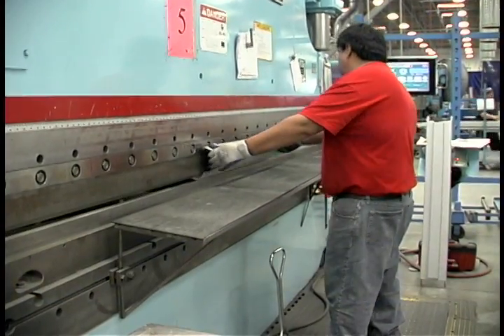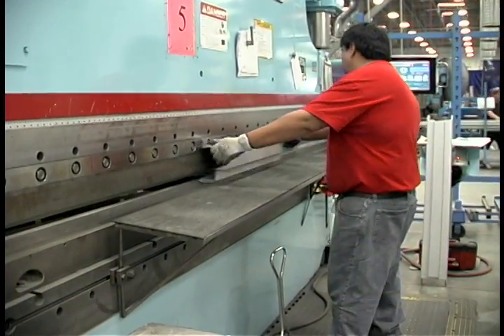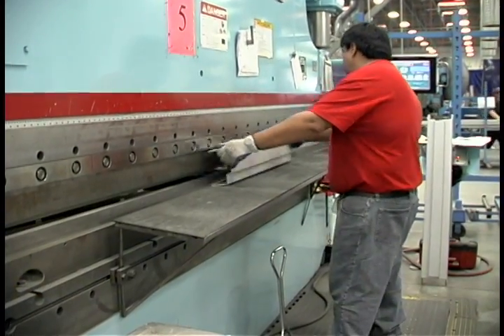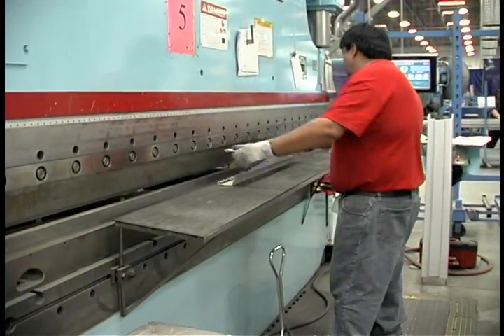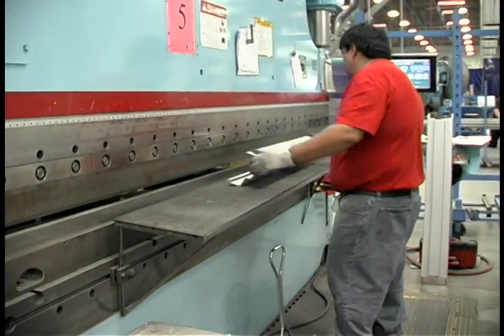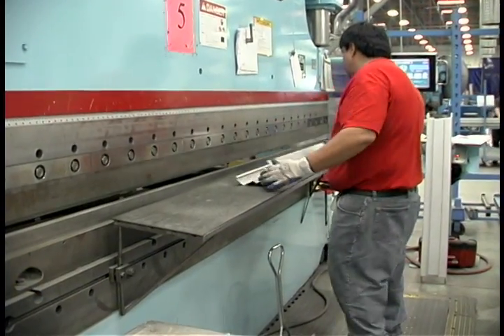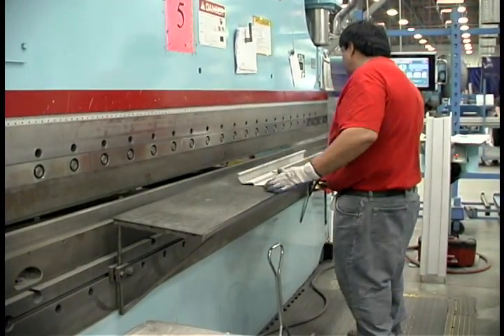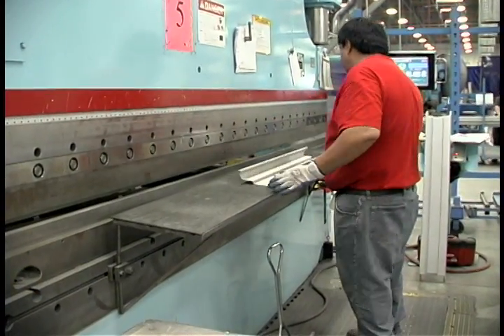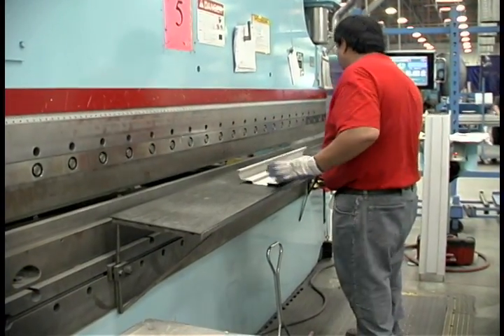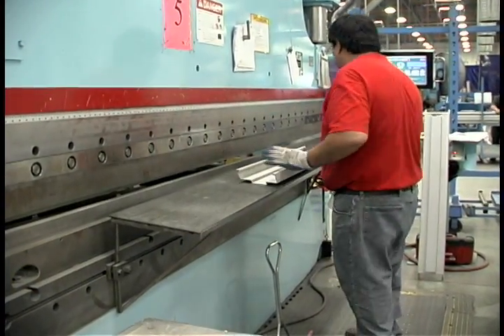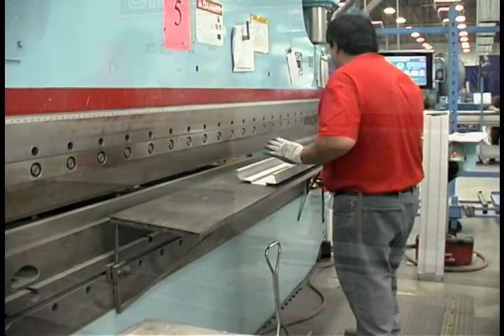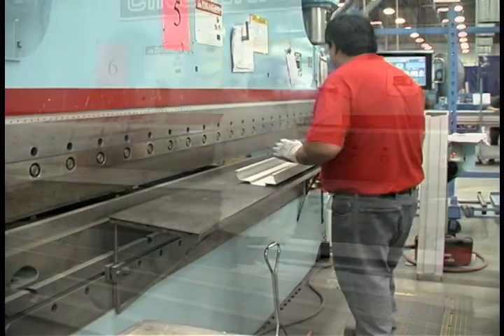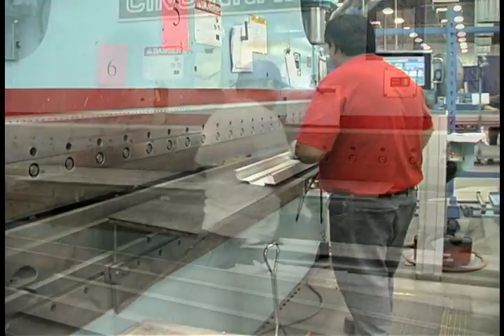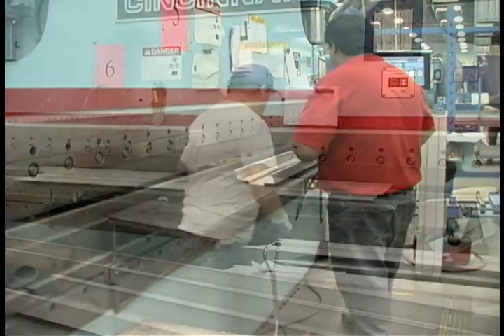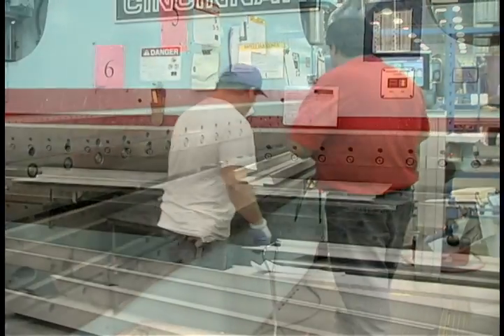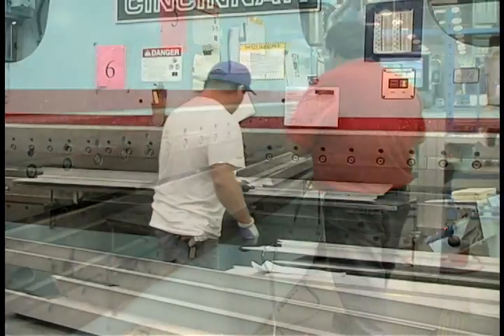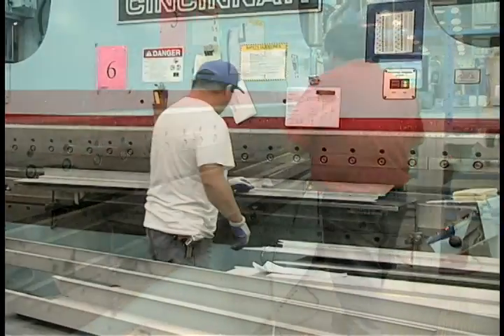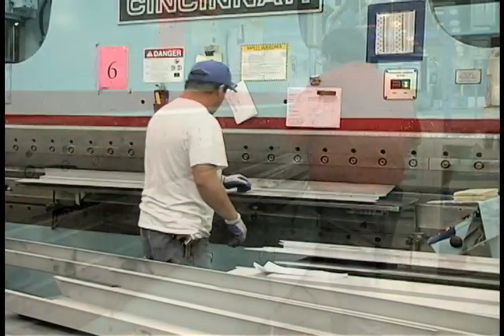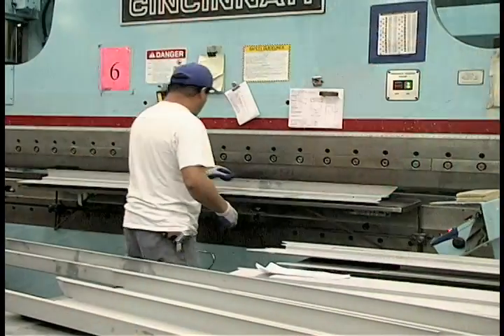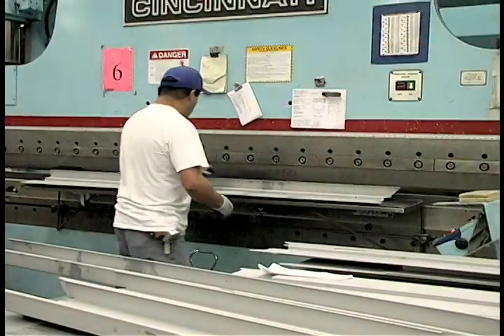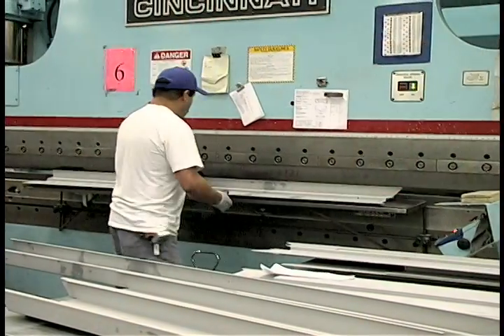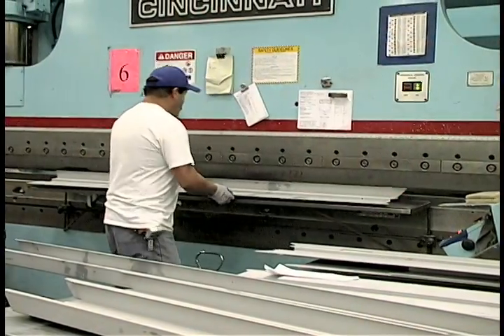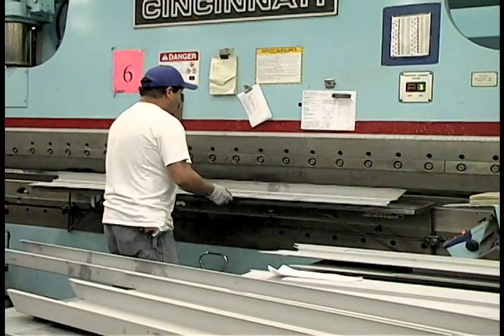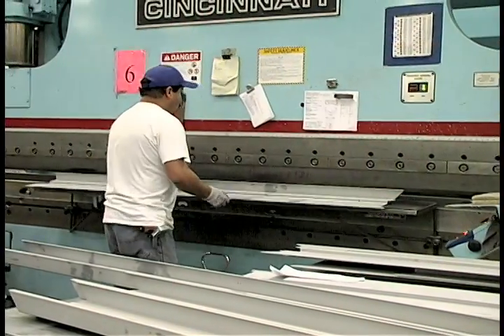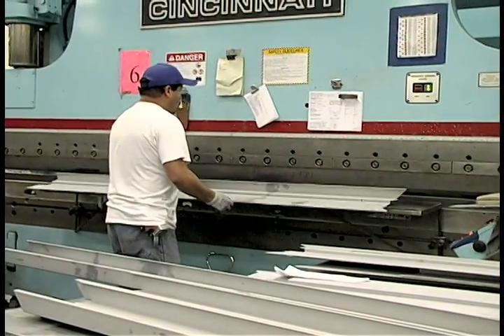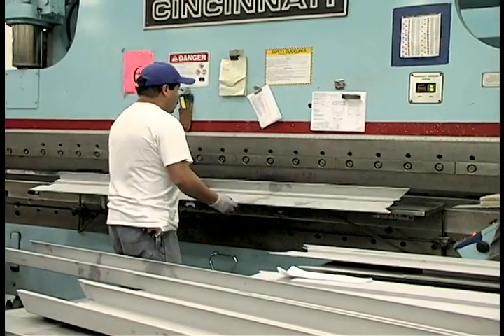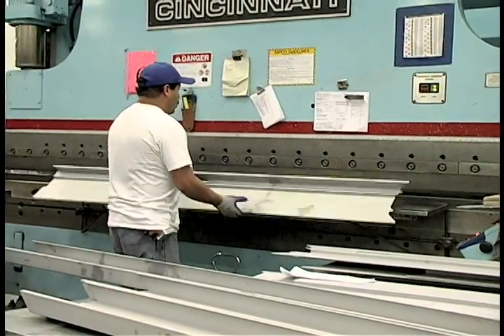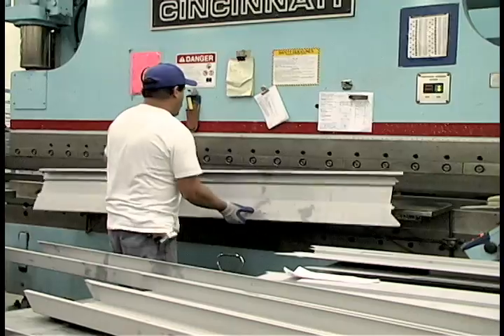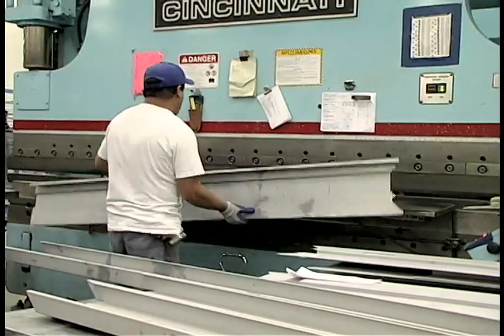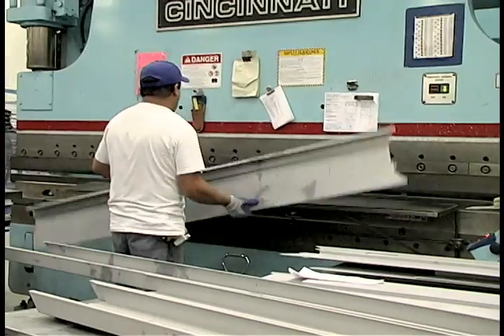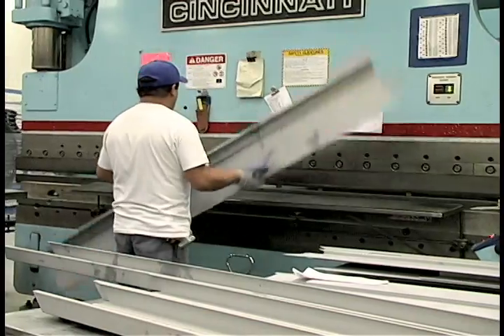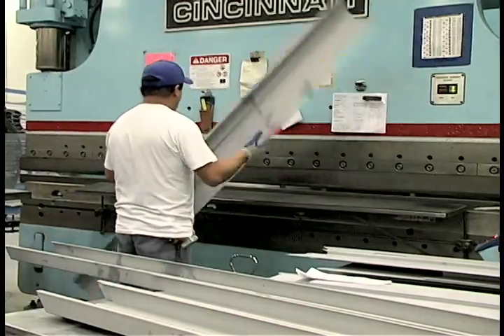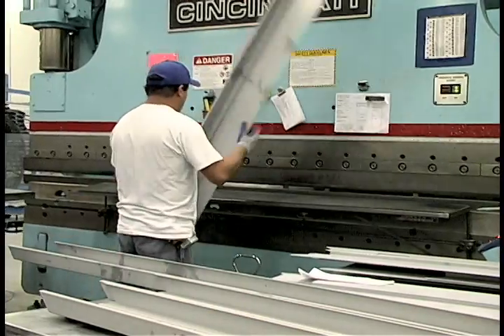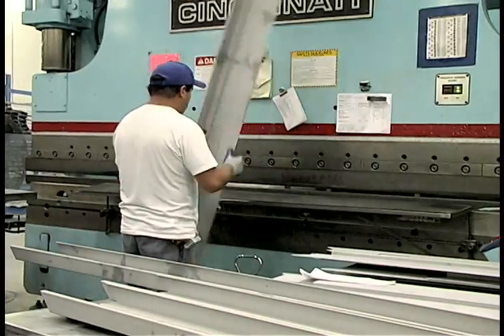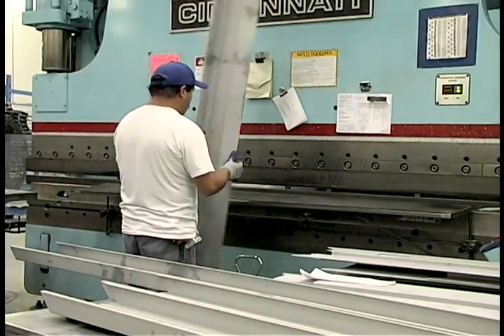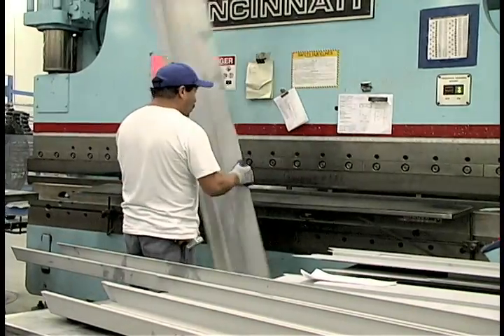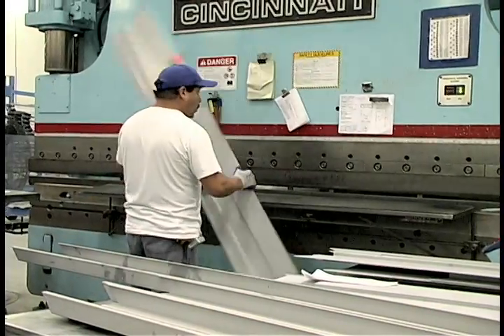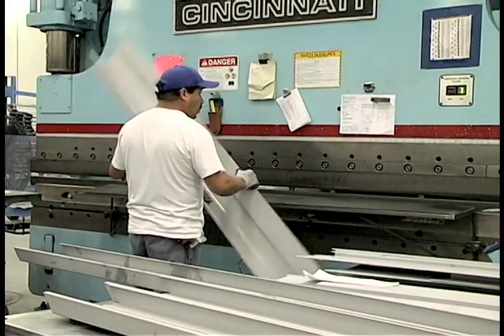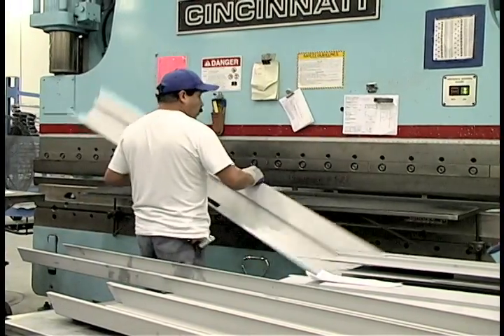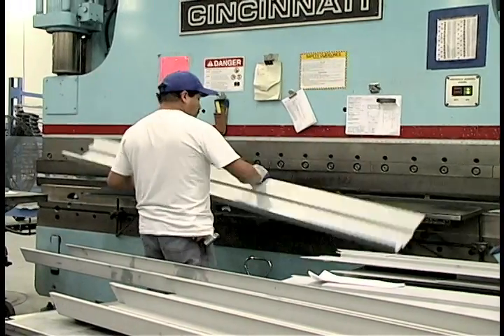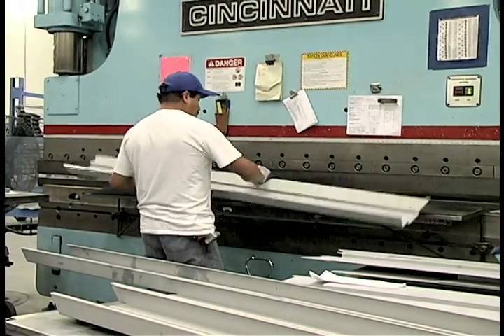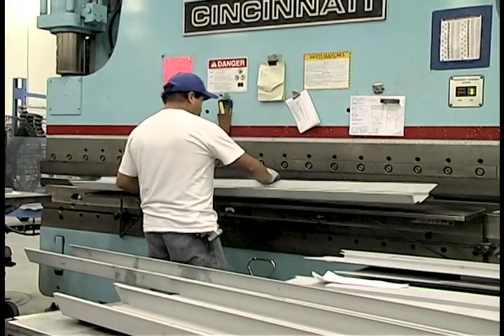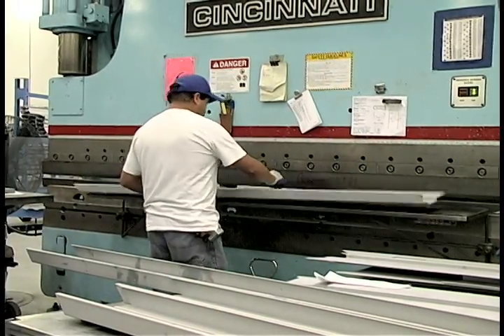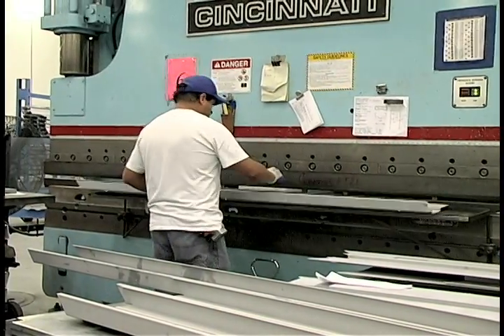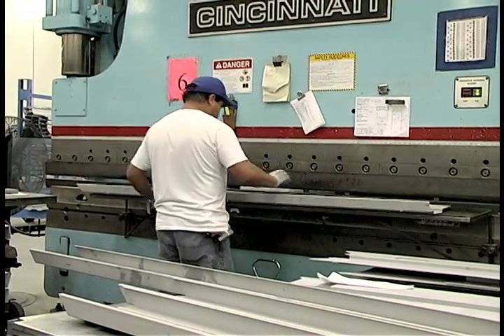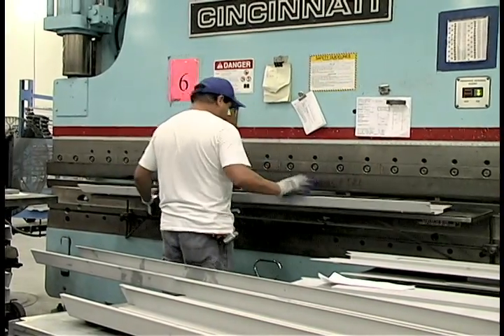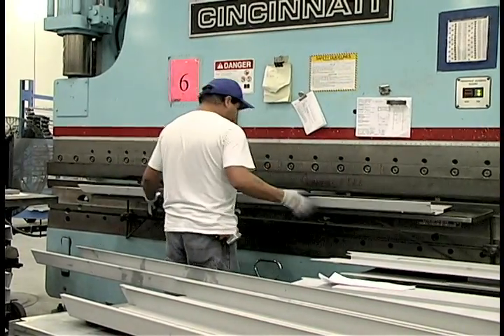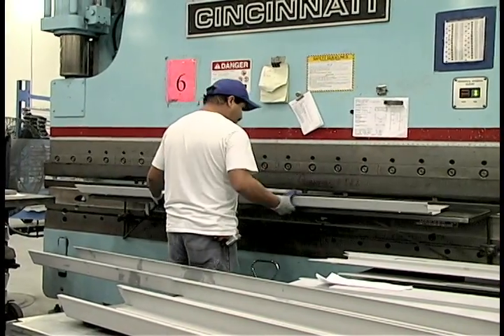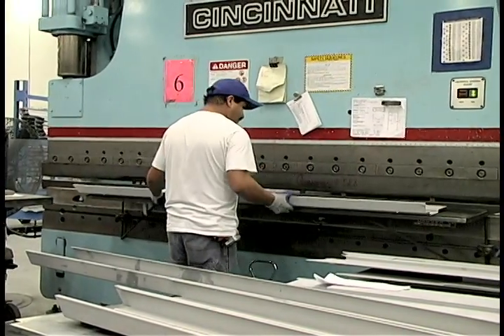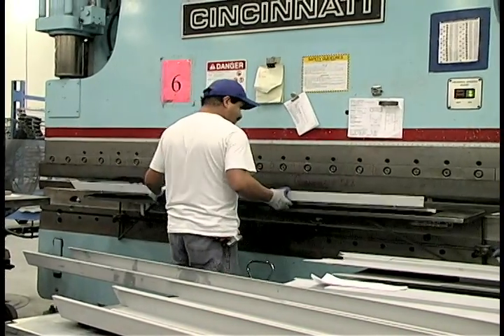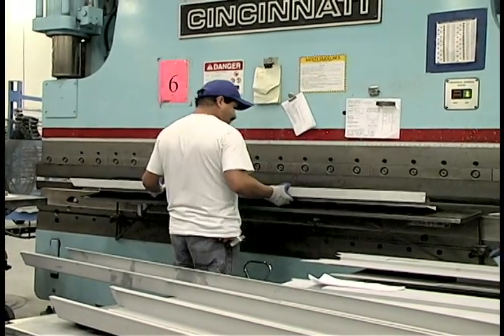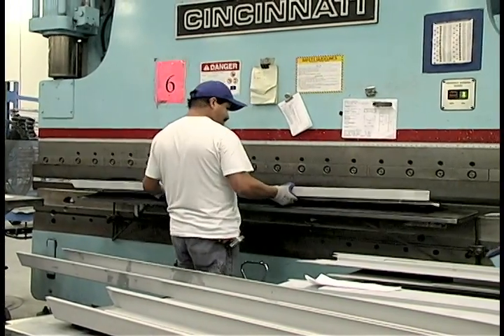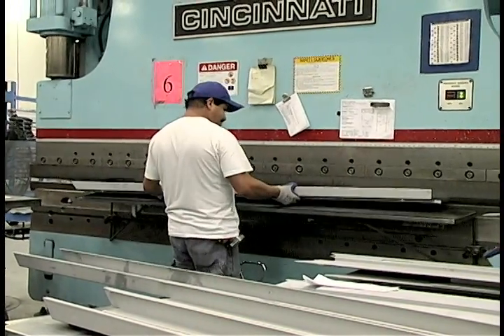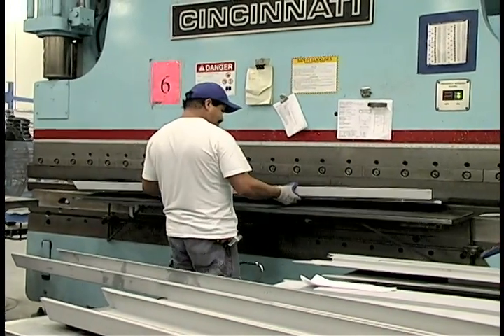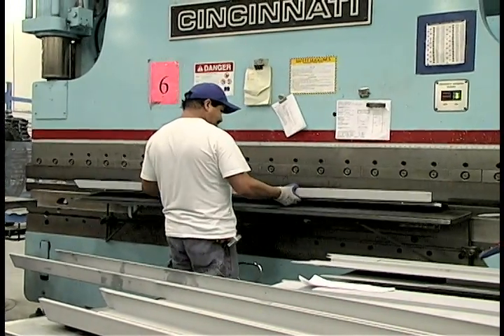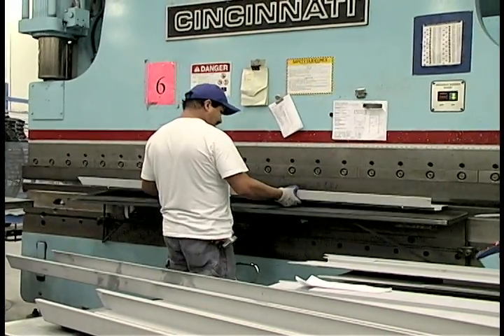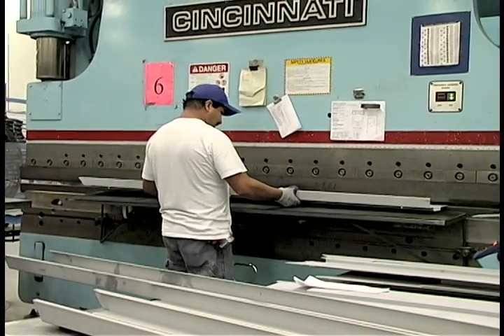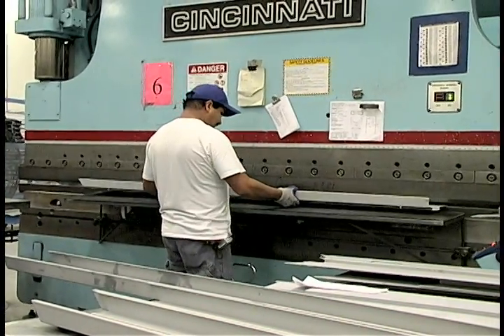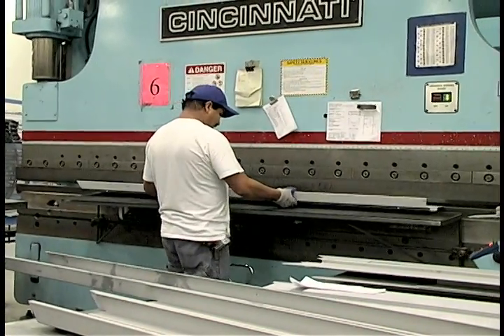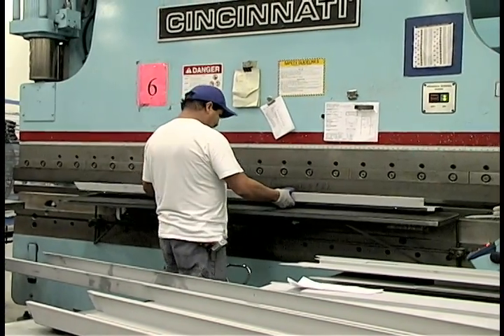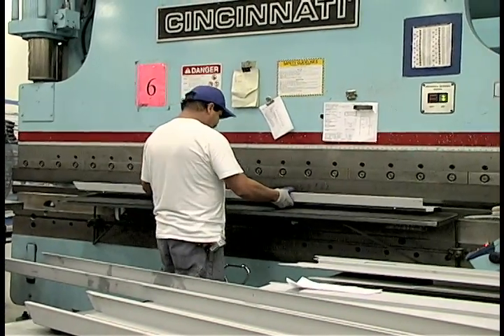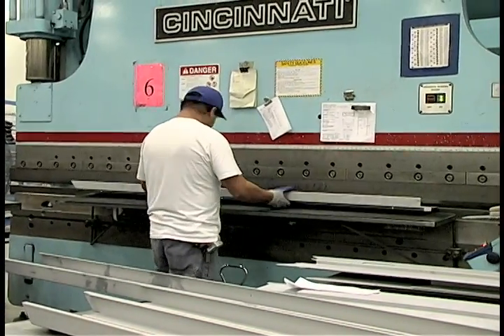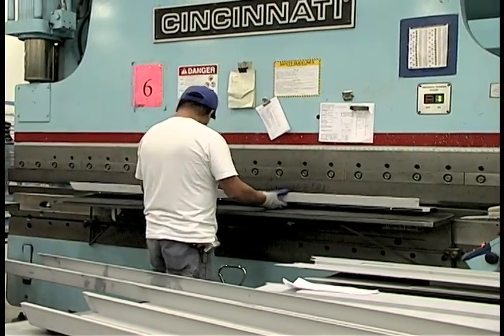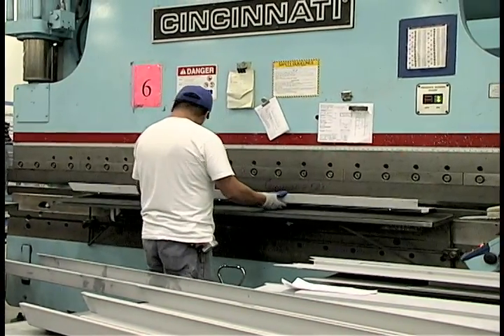Then the frame must go through another press. This time, however, the machine will be forming the jam into its final shape.